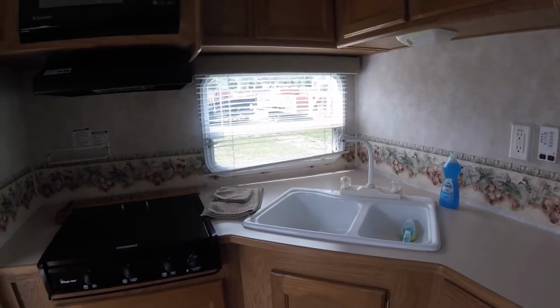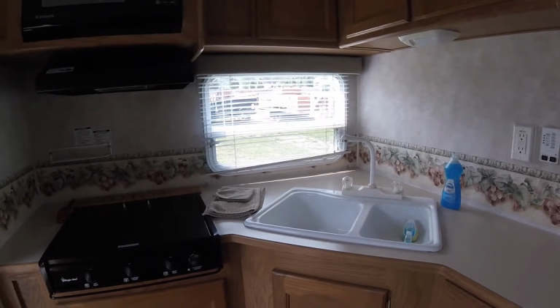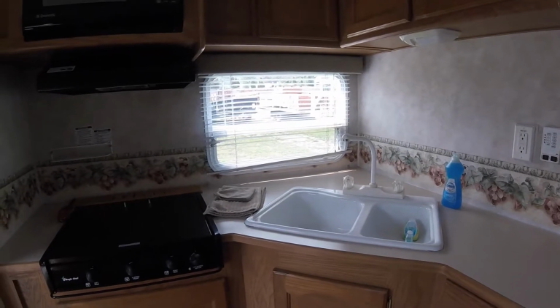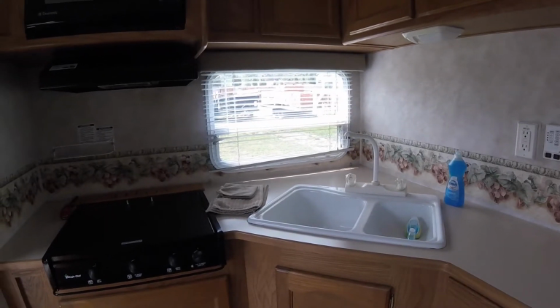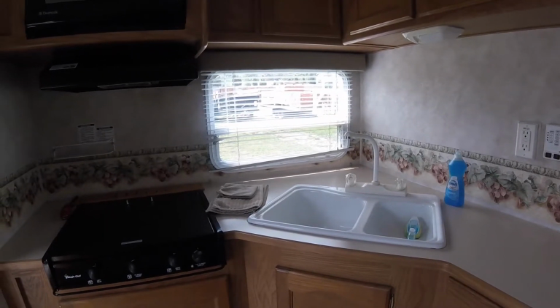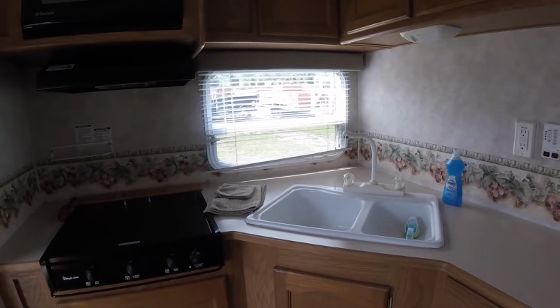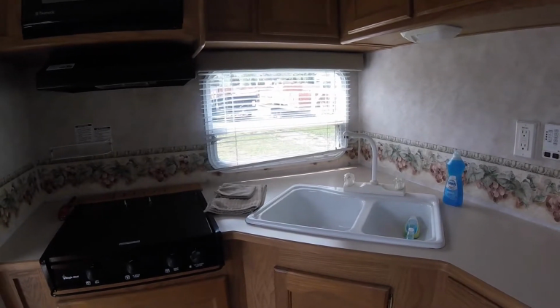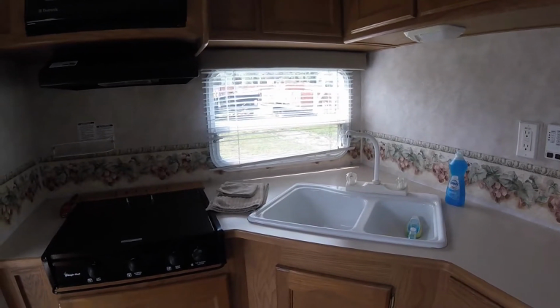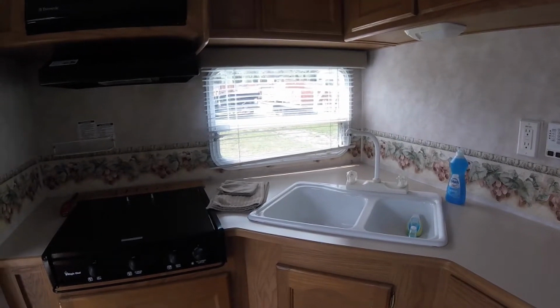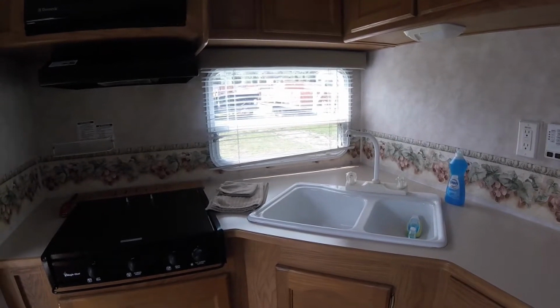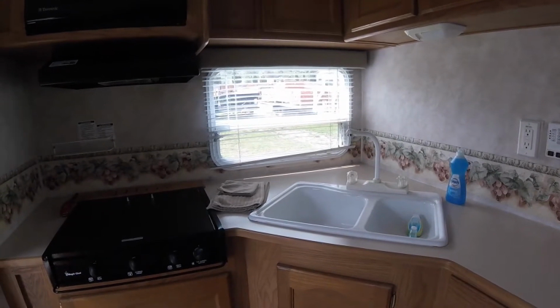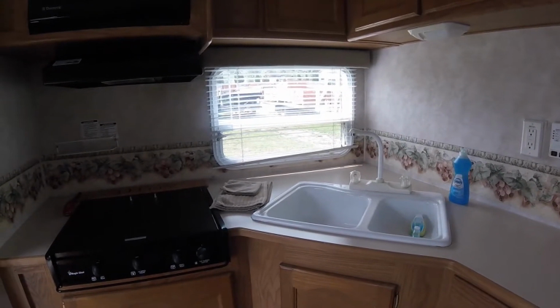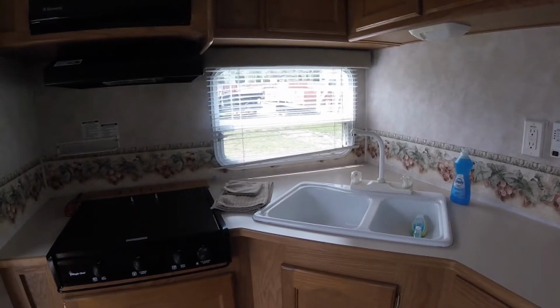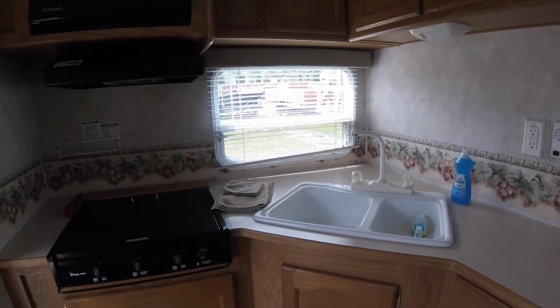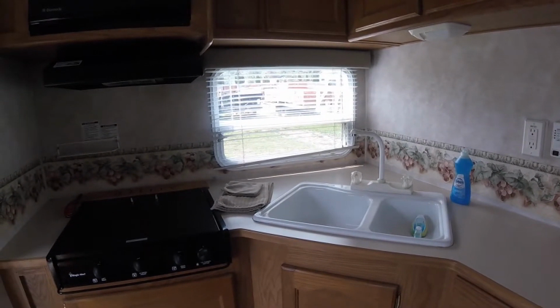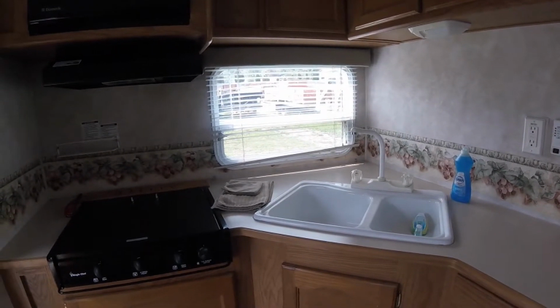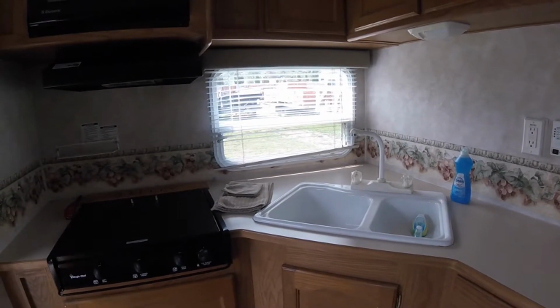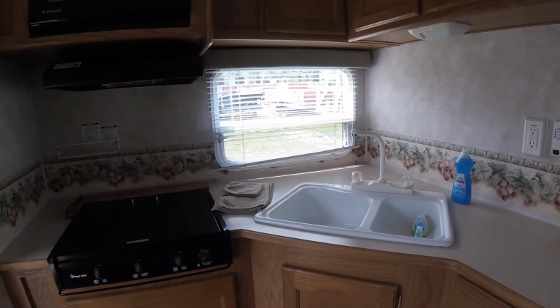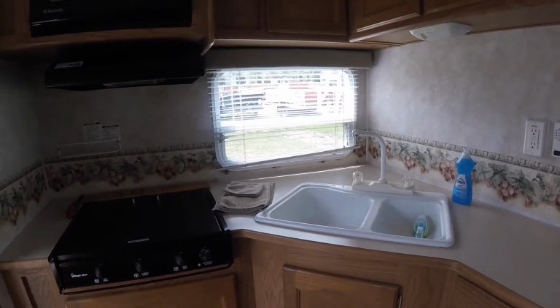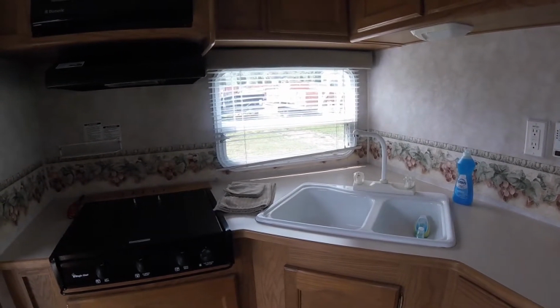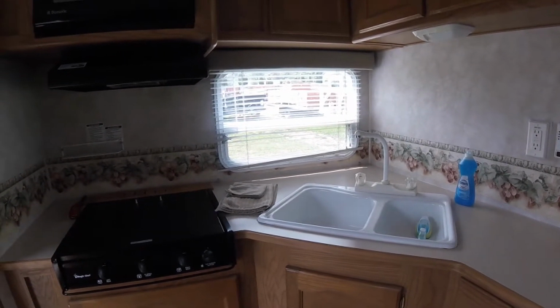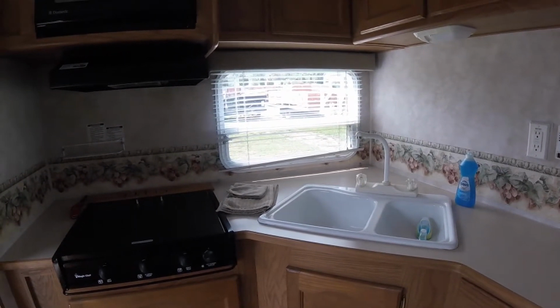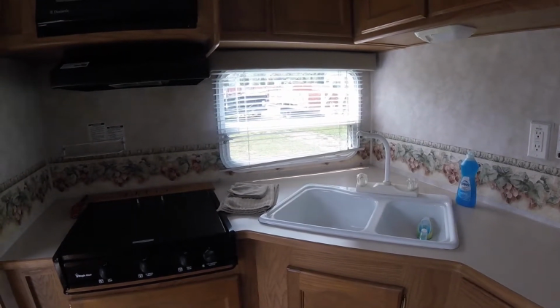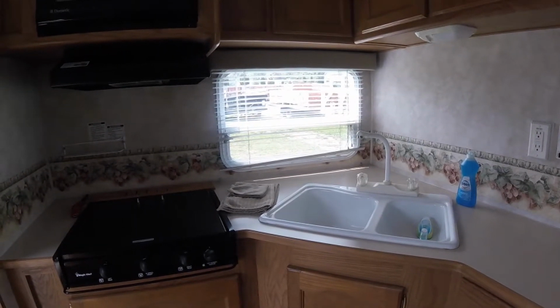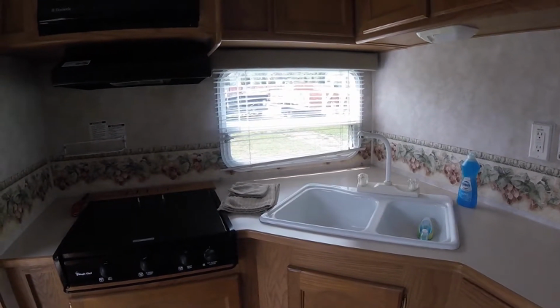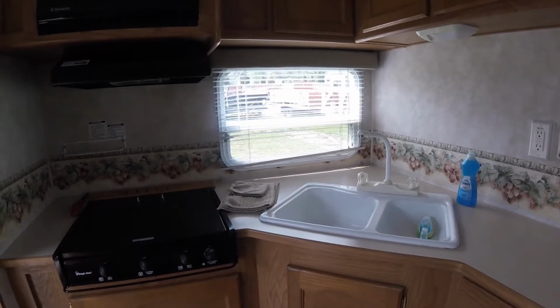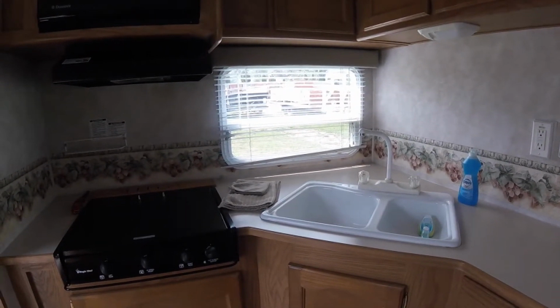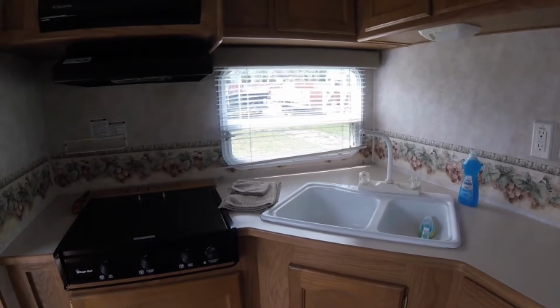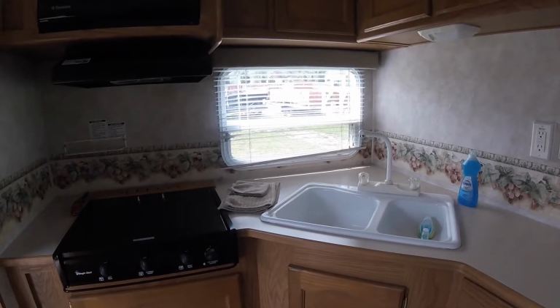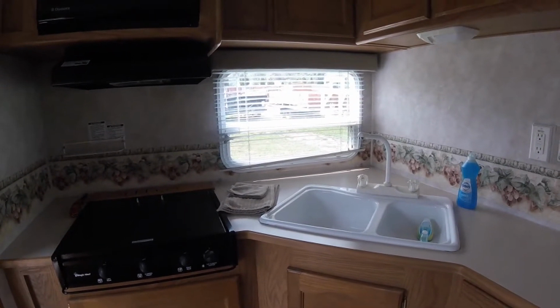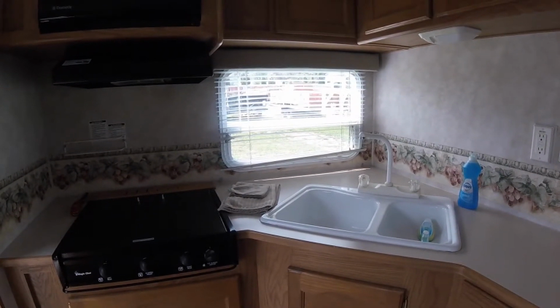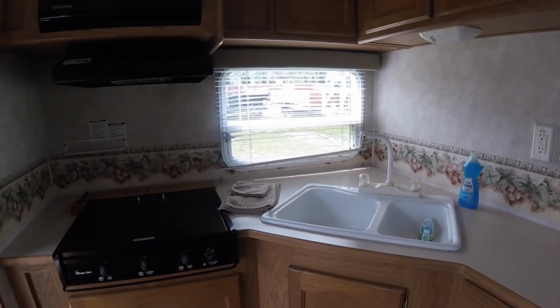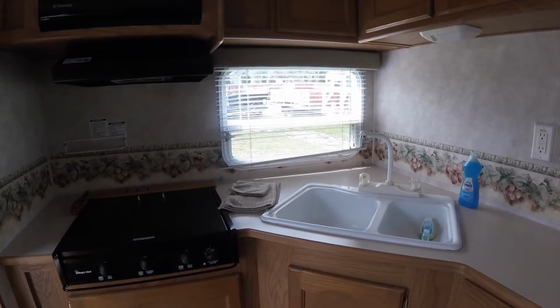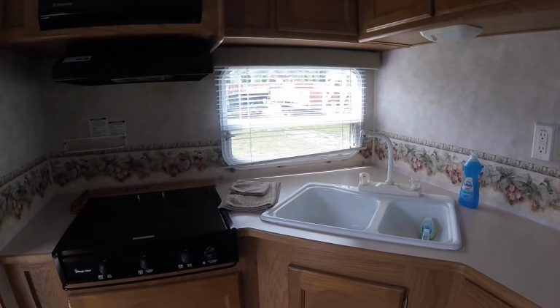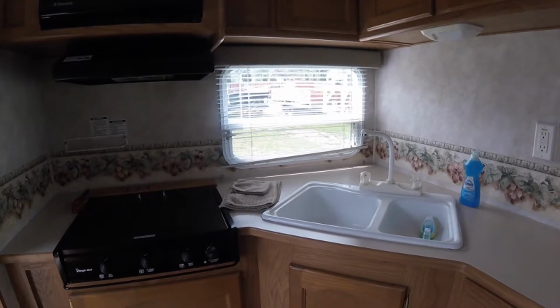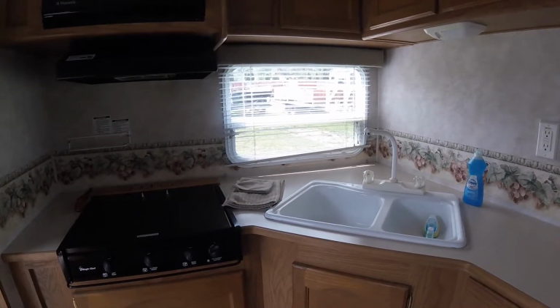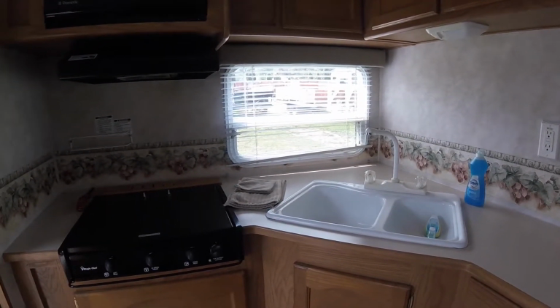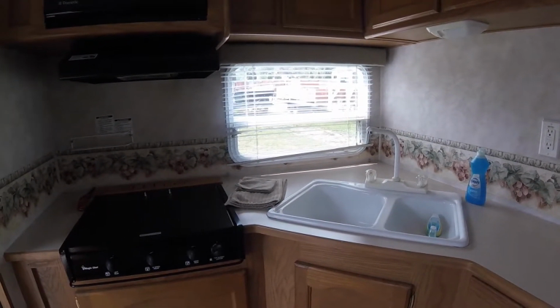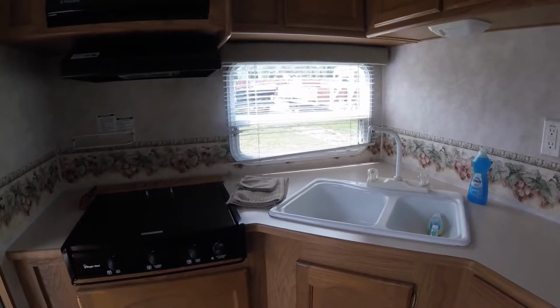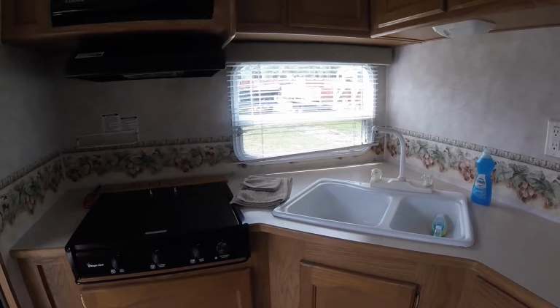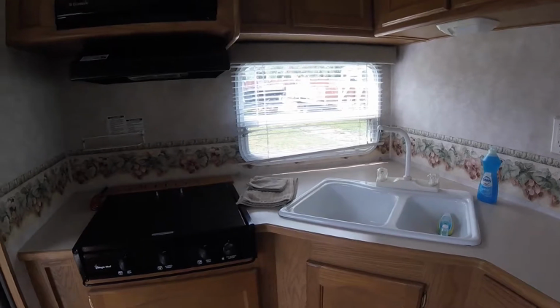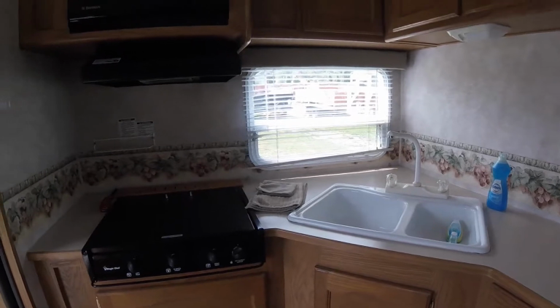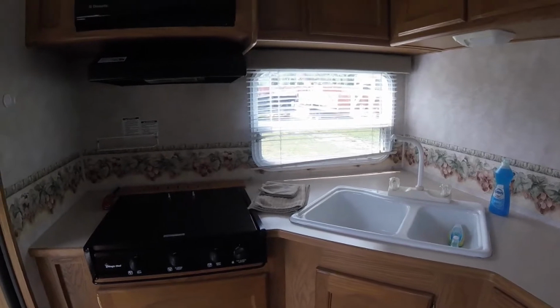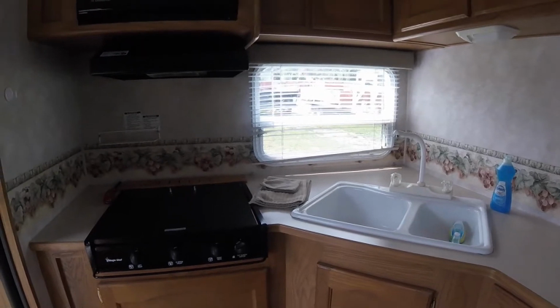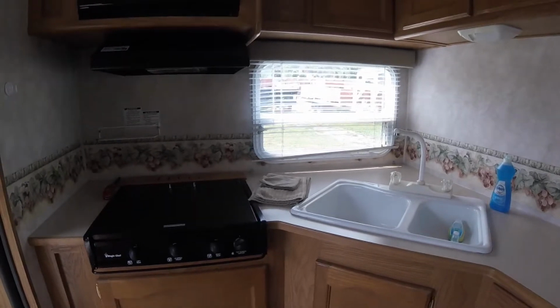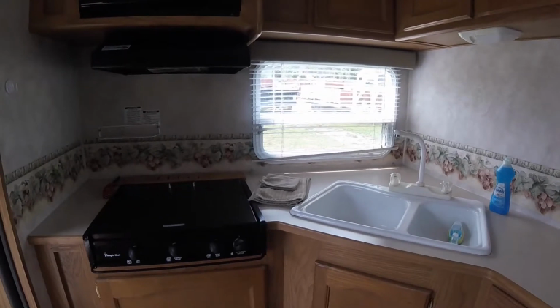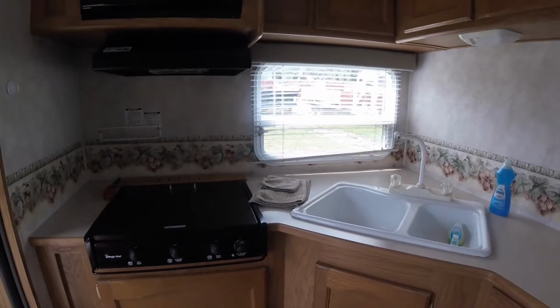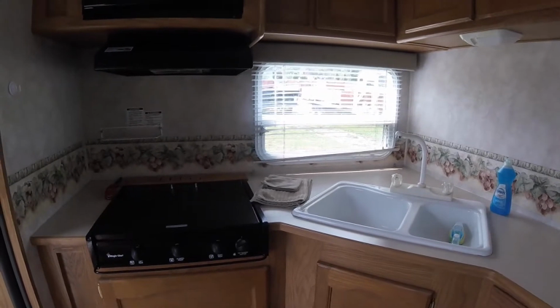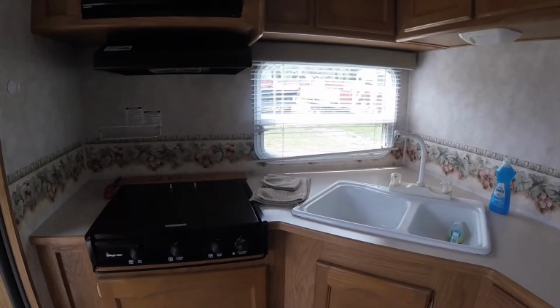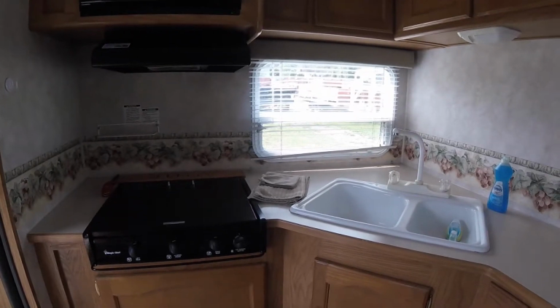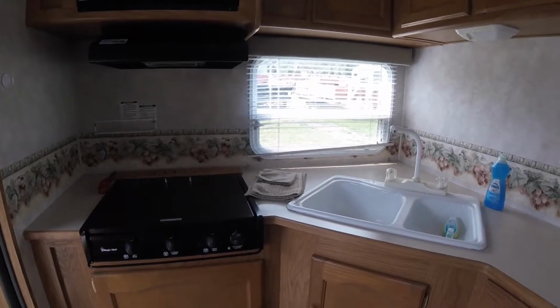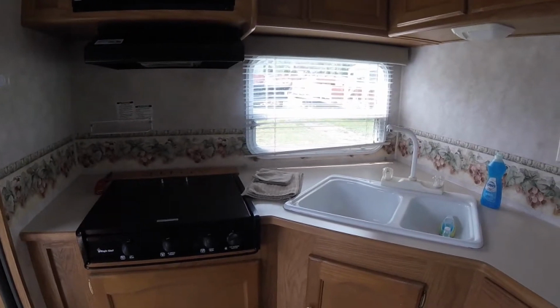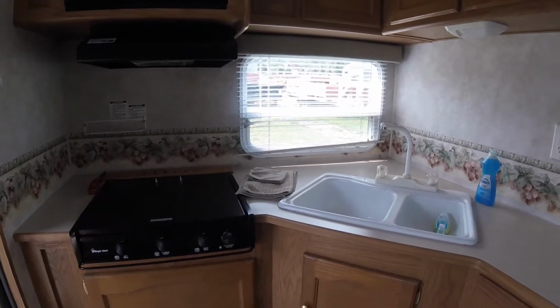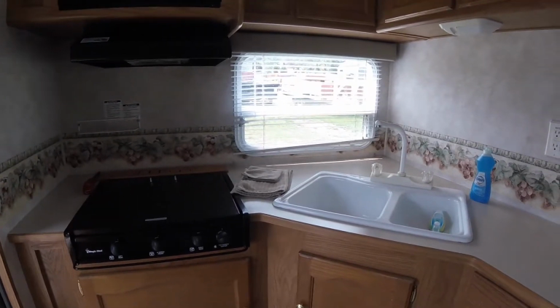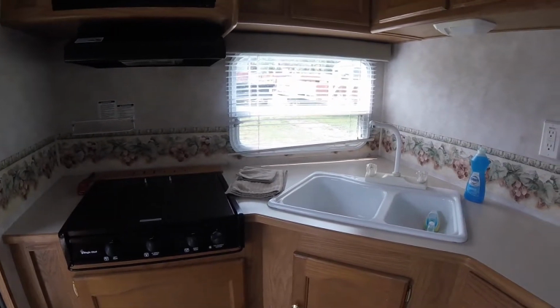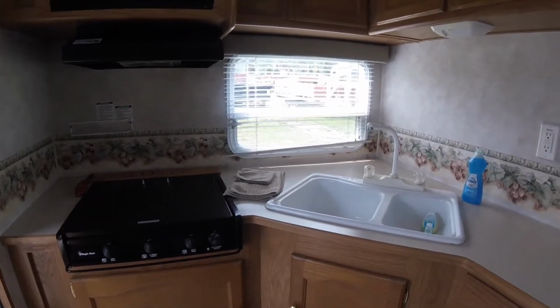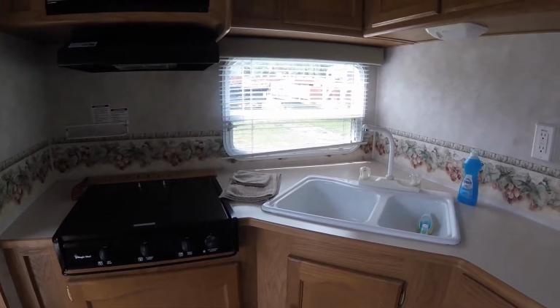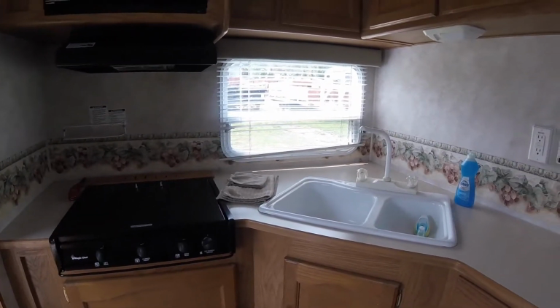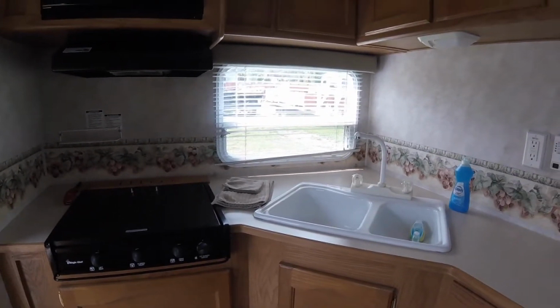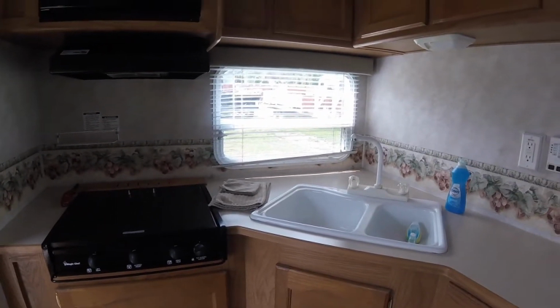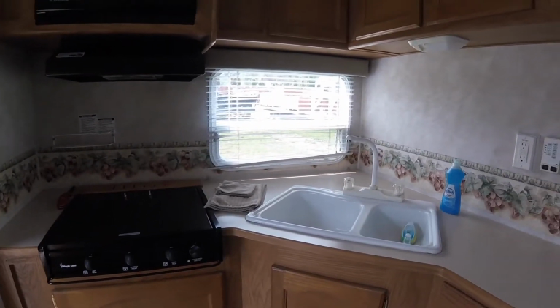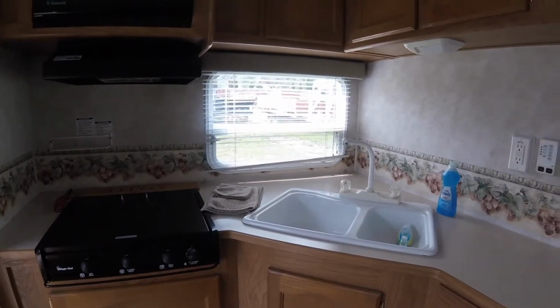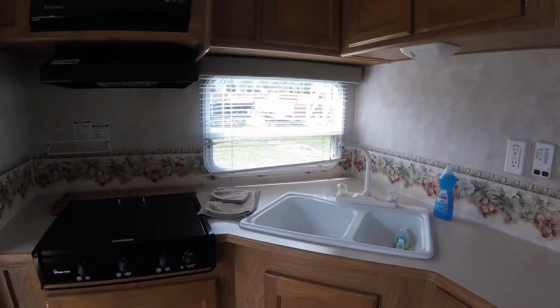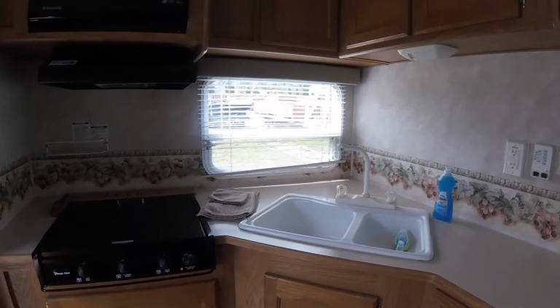It comes stocked with plates, bowls, cups, silverware, pots and pans, and other cooking utensils. There is also a coffee maker and a toaster.